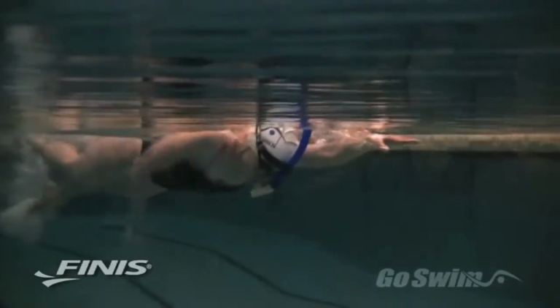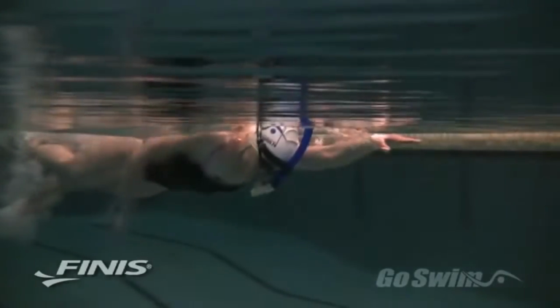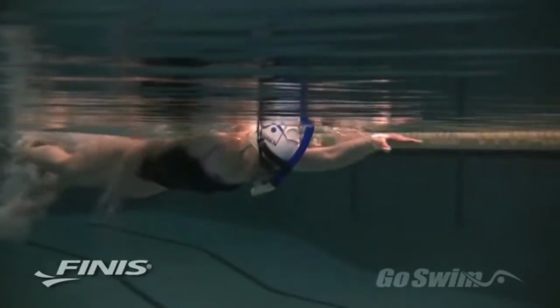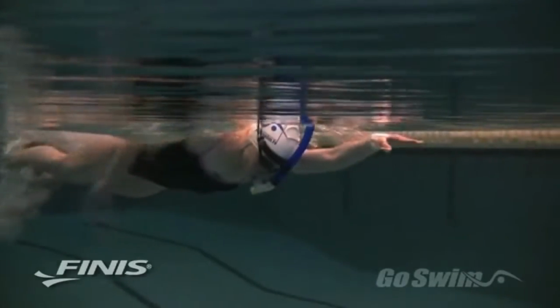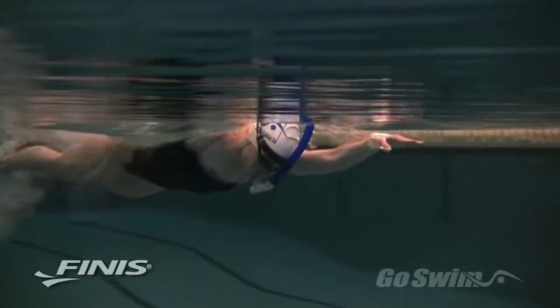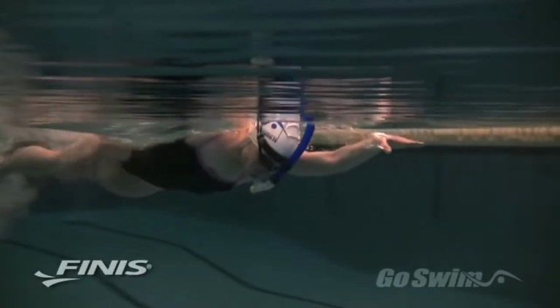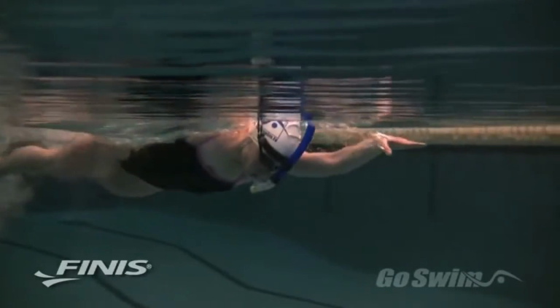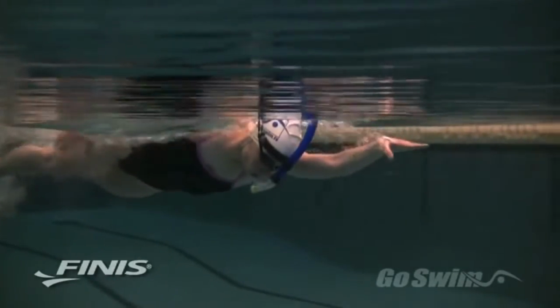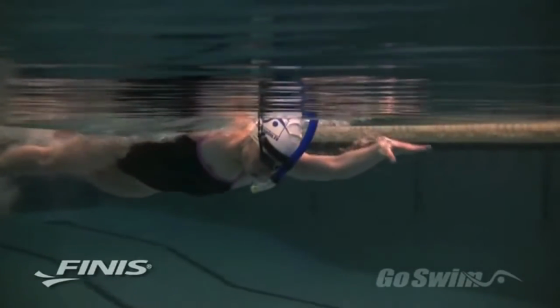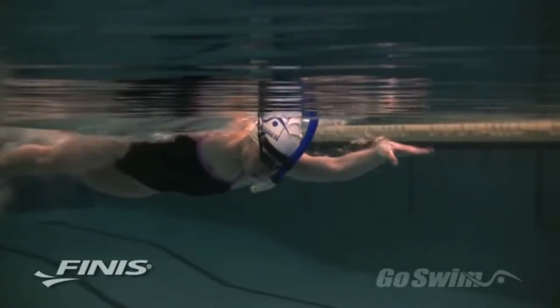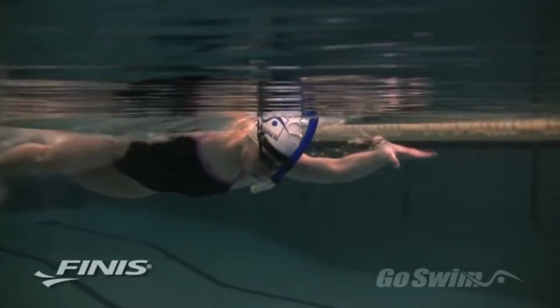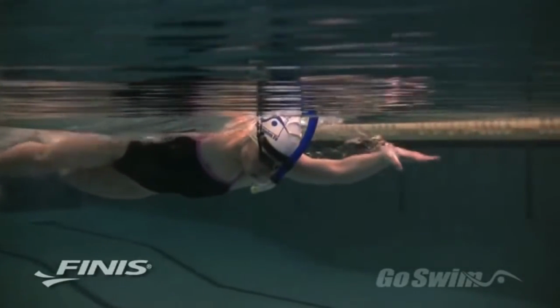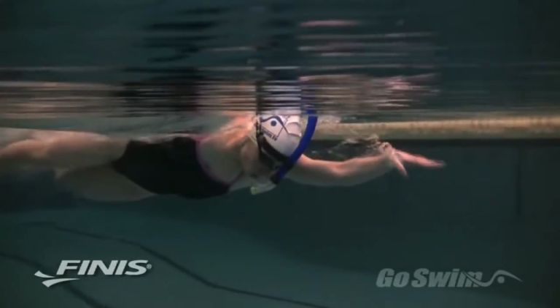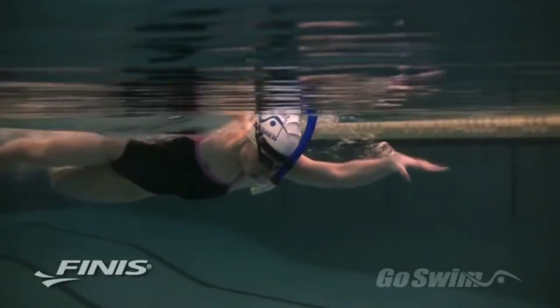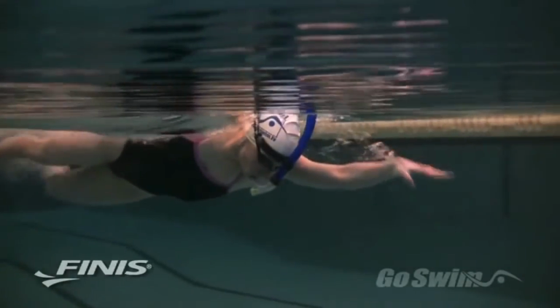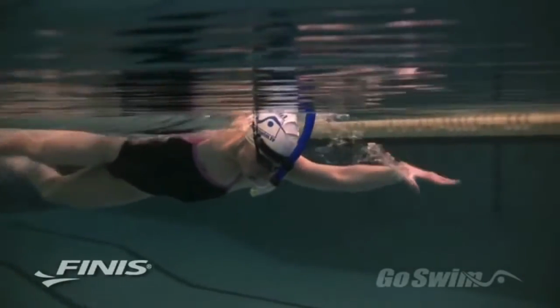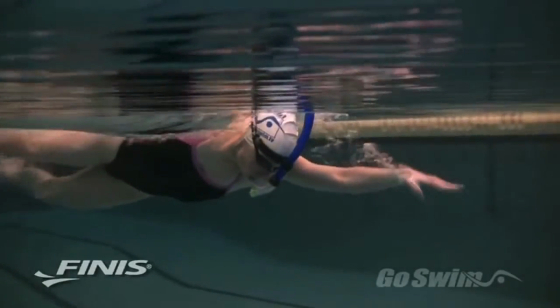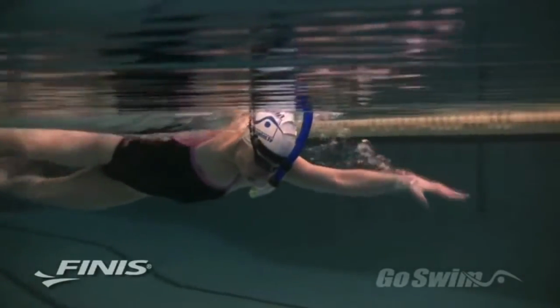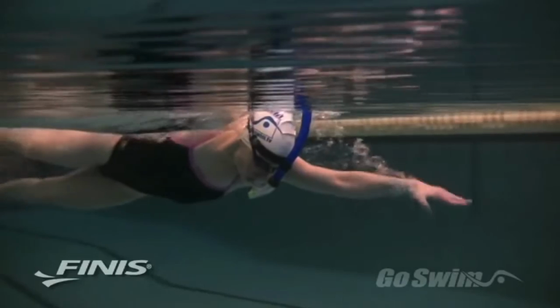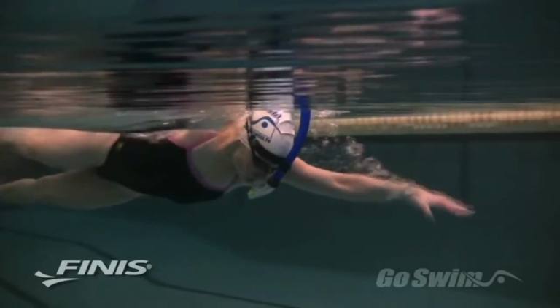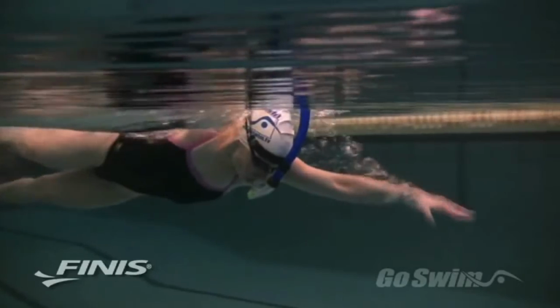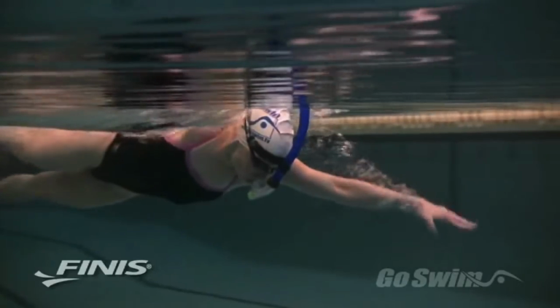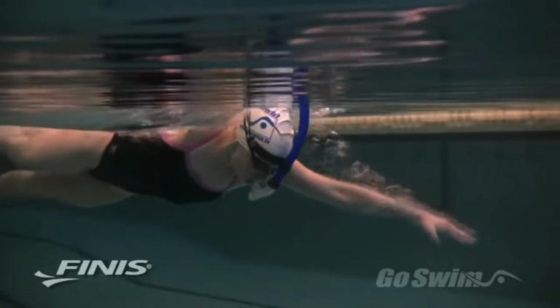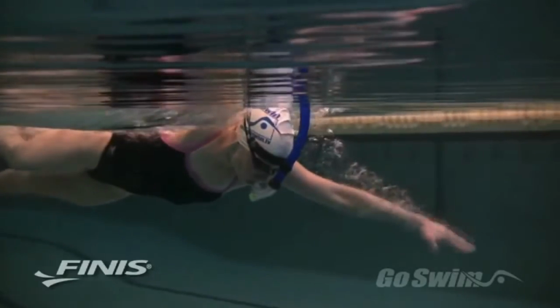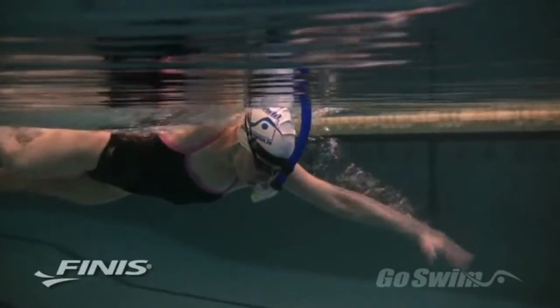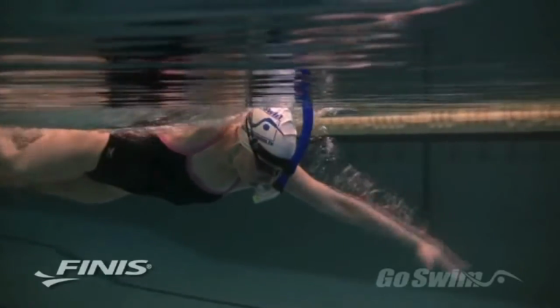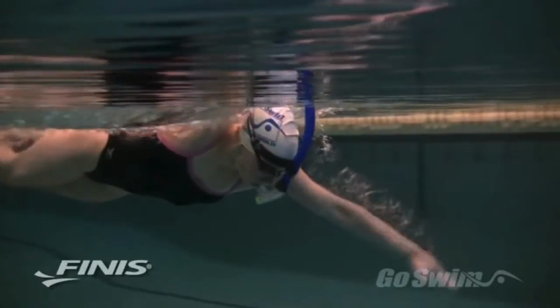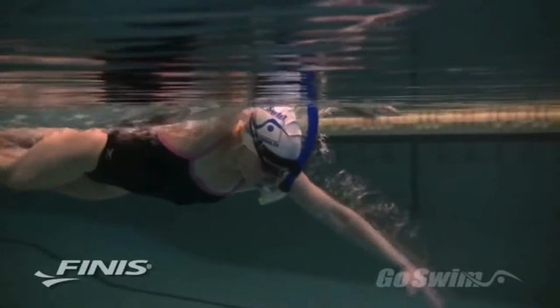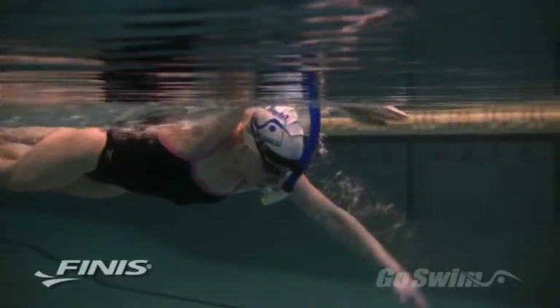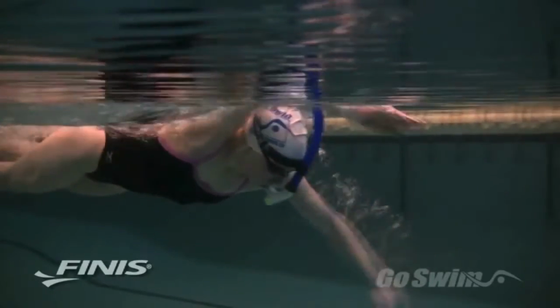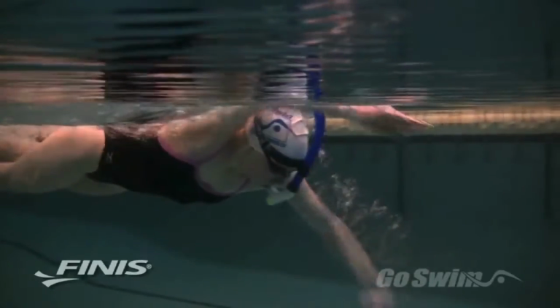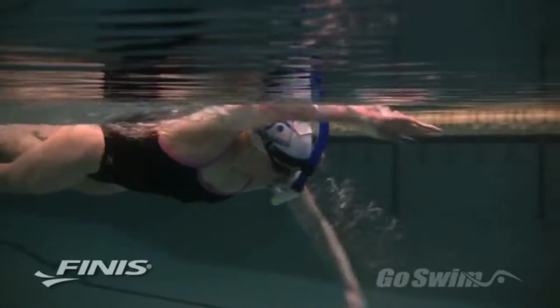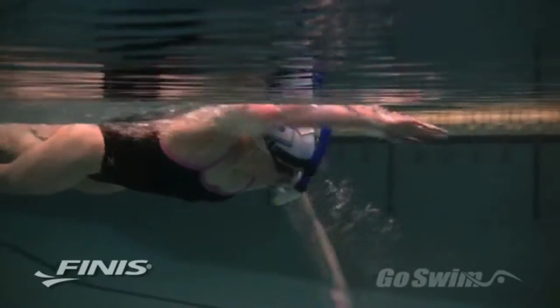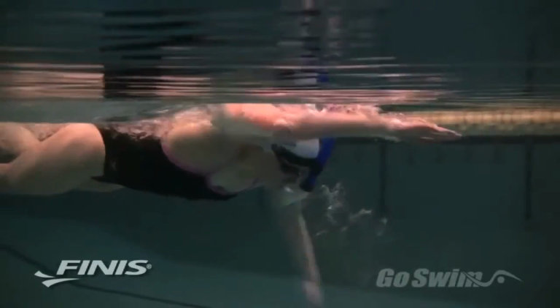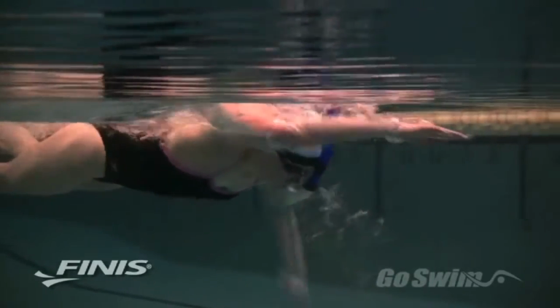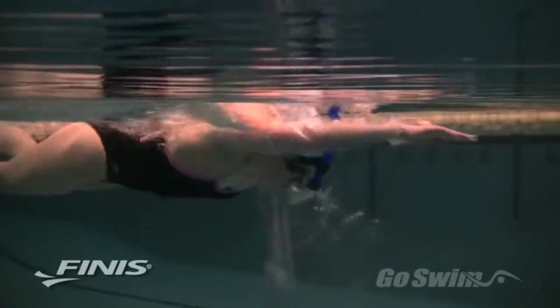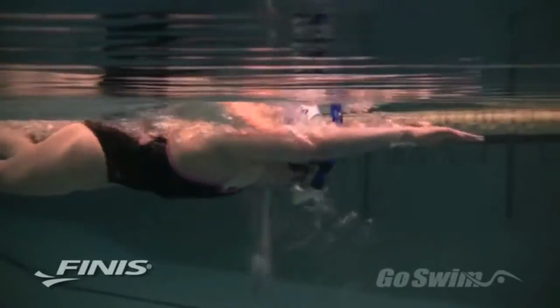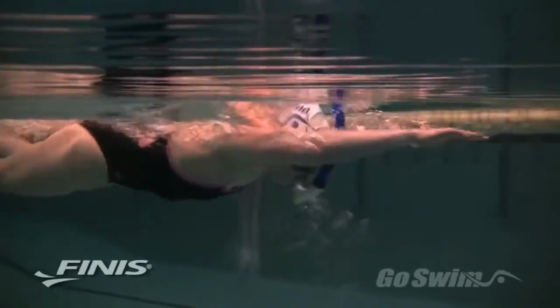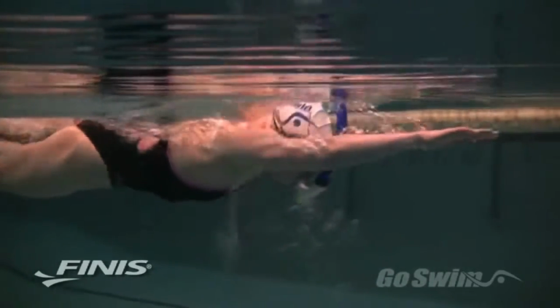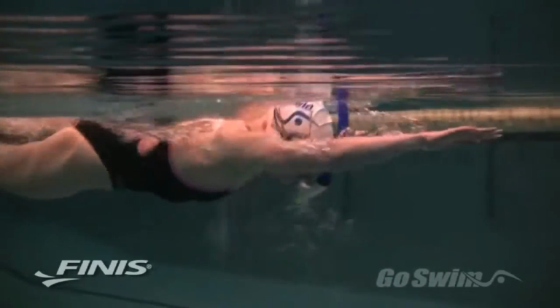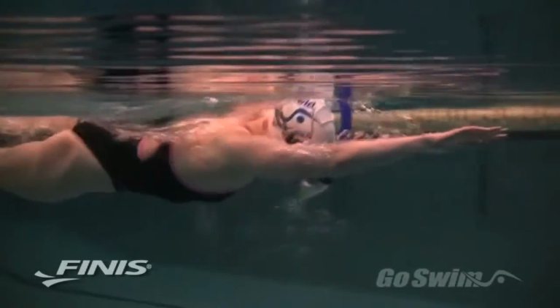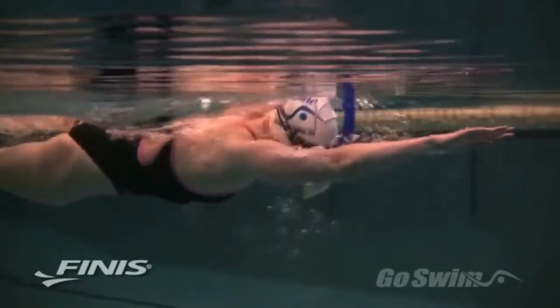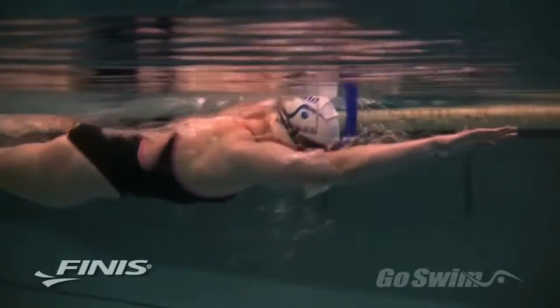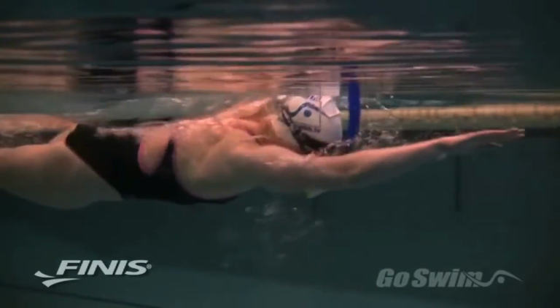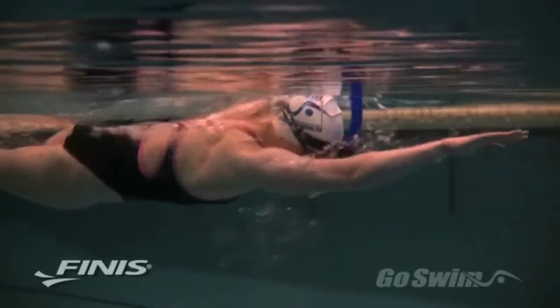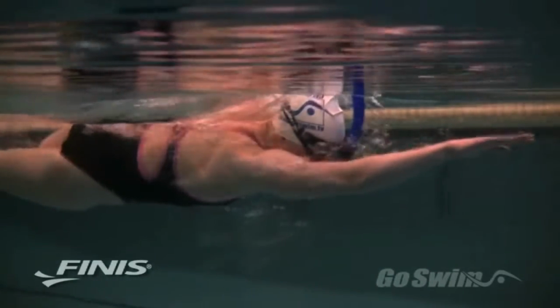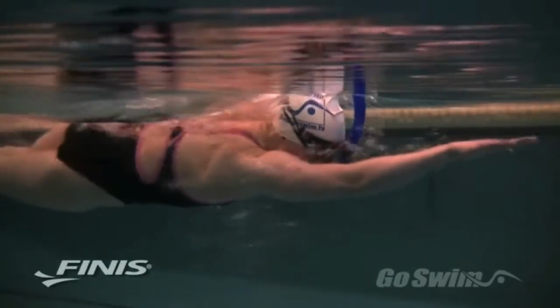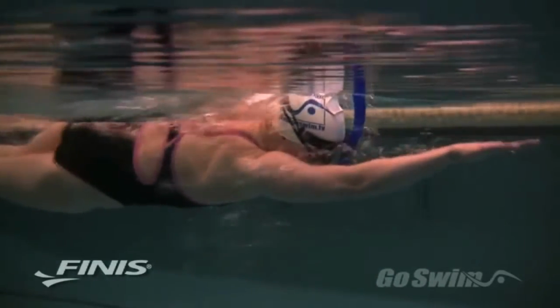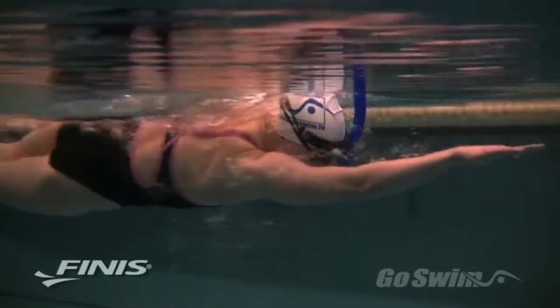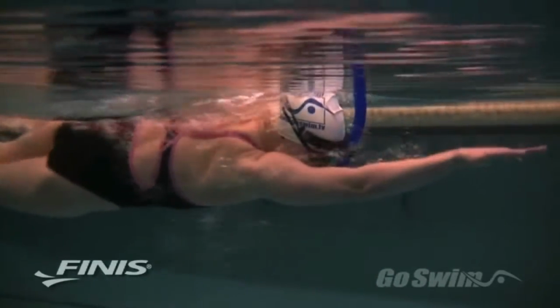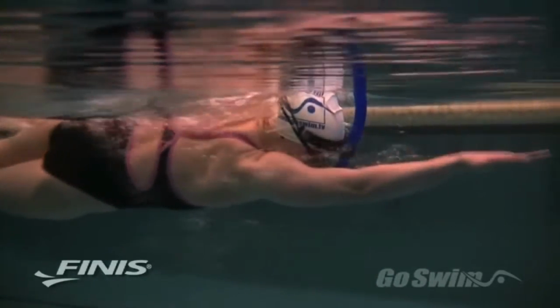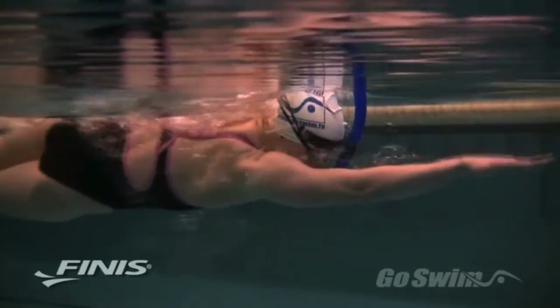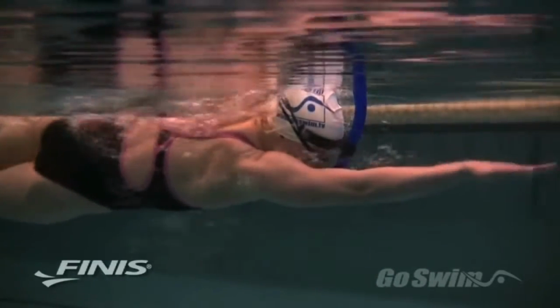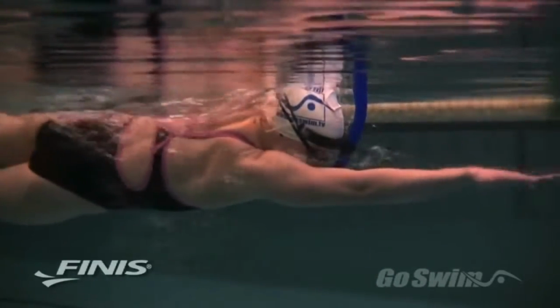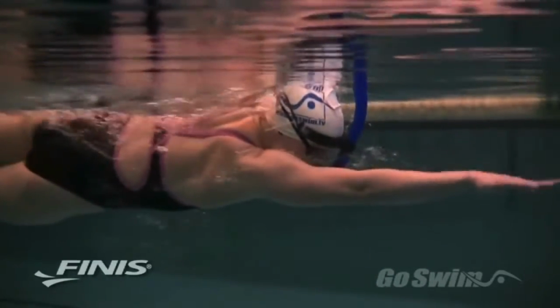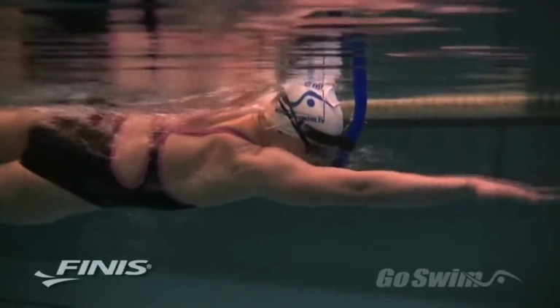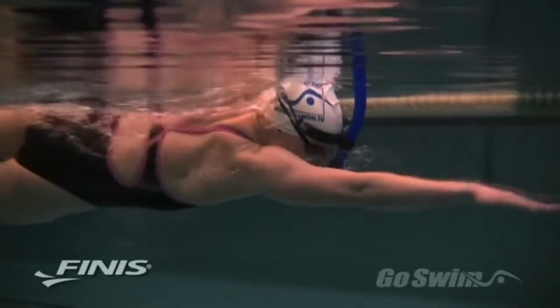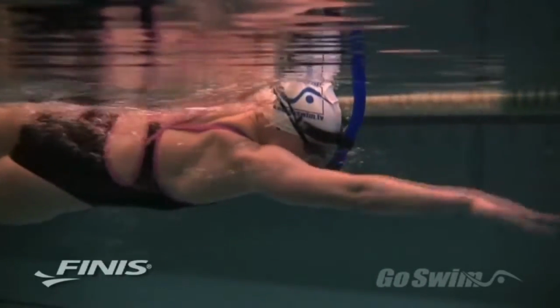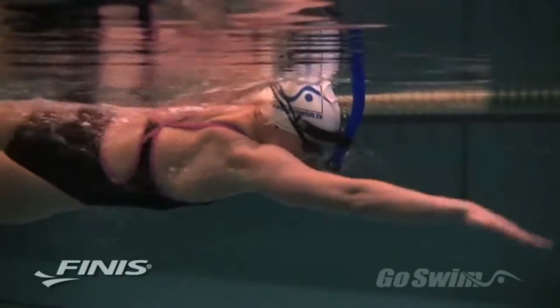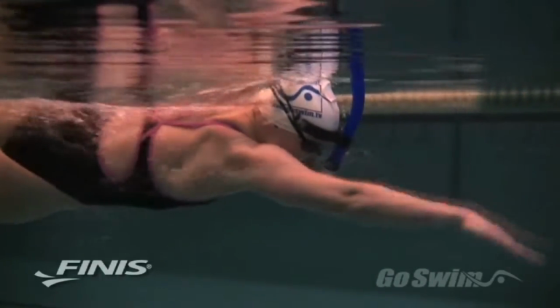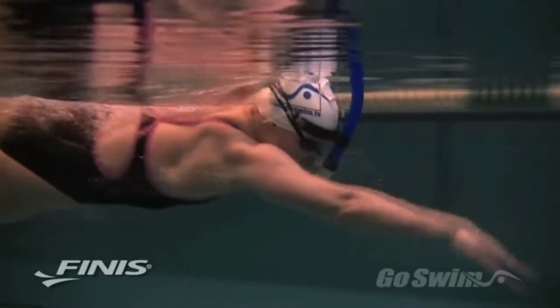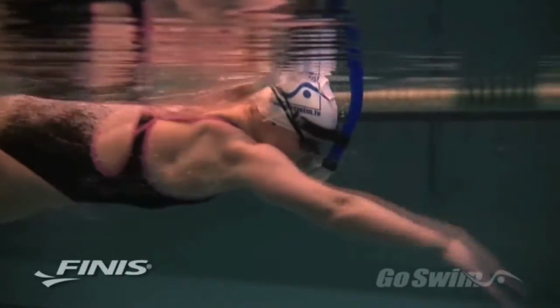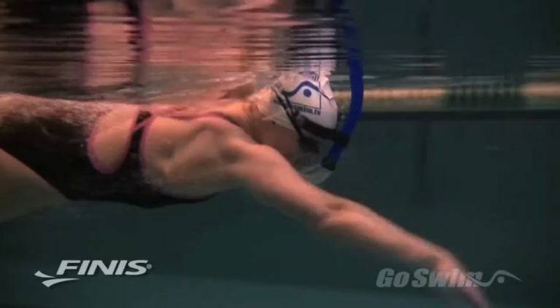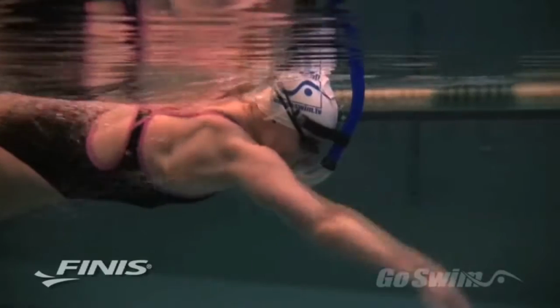Fine points such as hand entry, rotation, and the high elbow pull are easier to grasp when the swimmer doesn't need to worry about air.